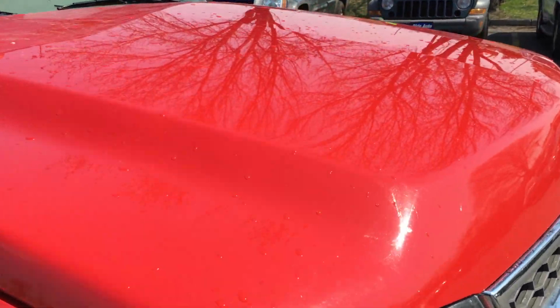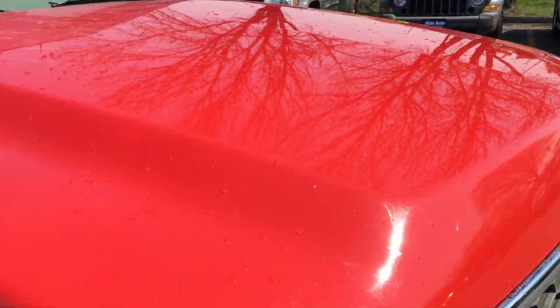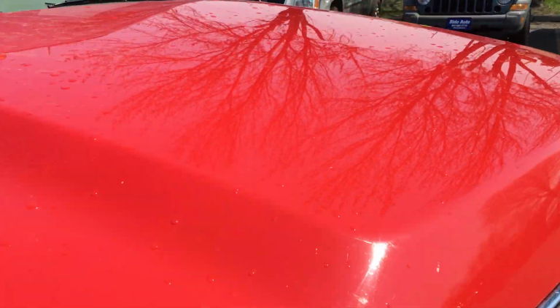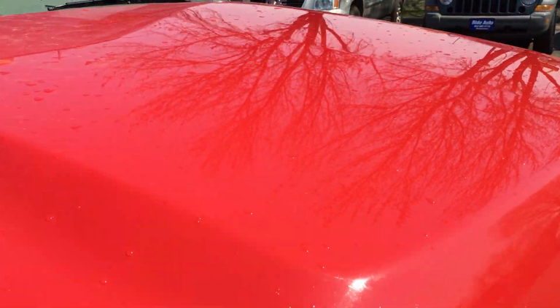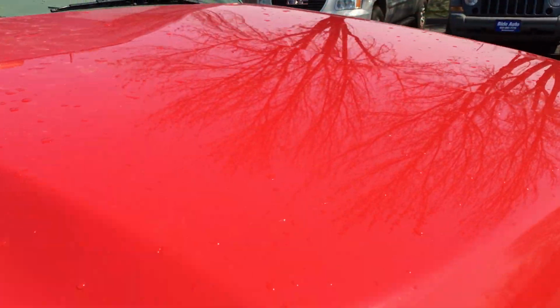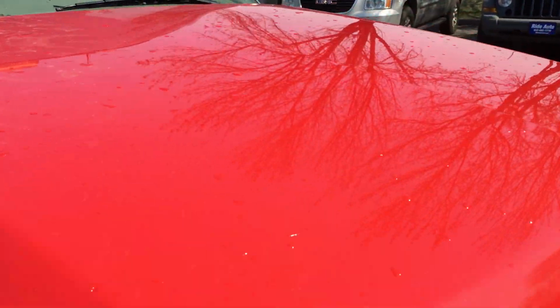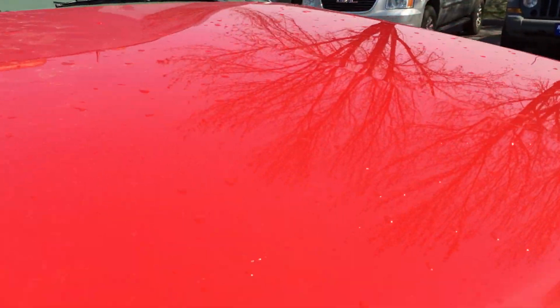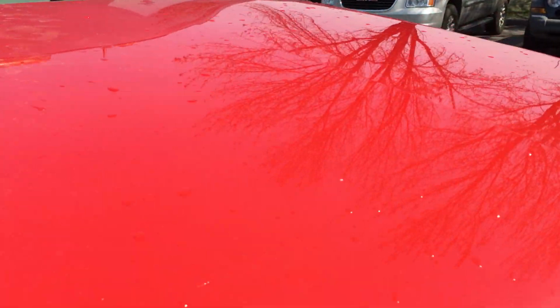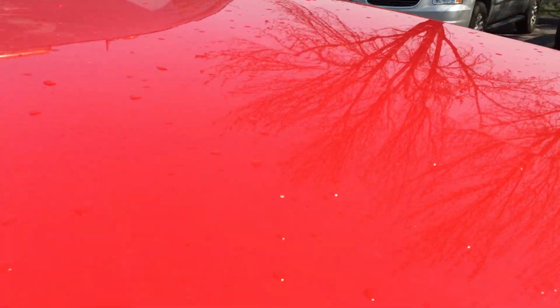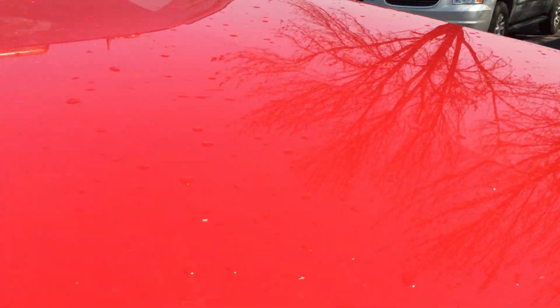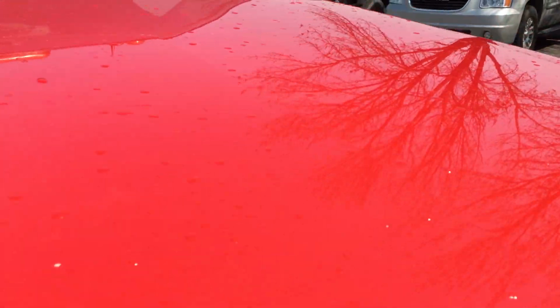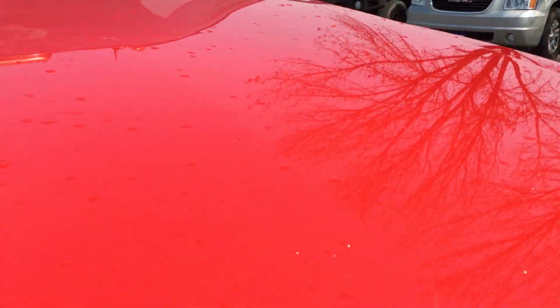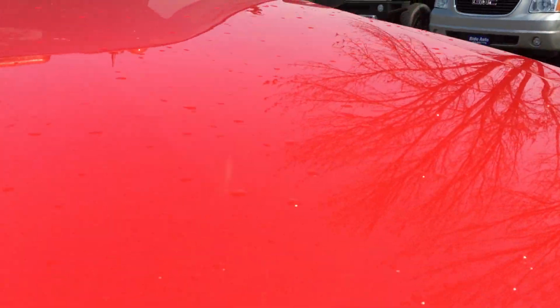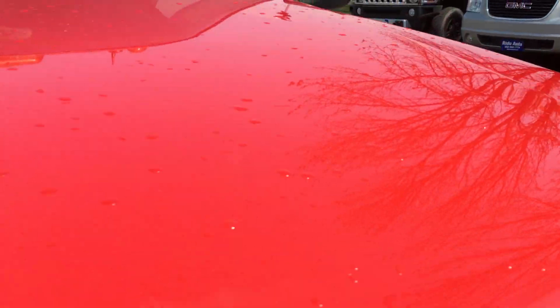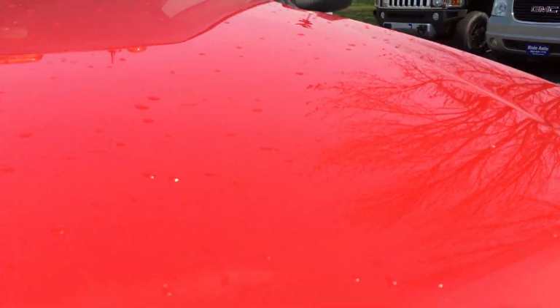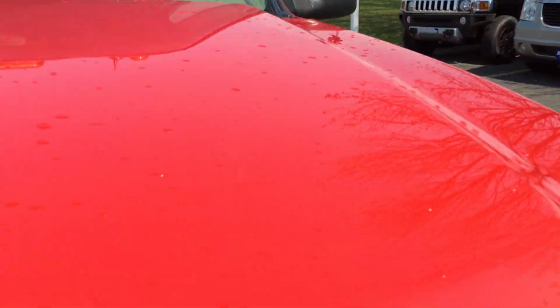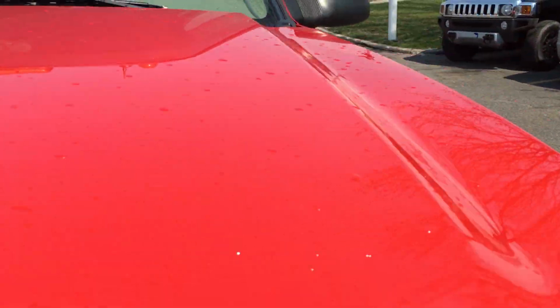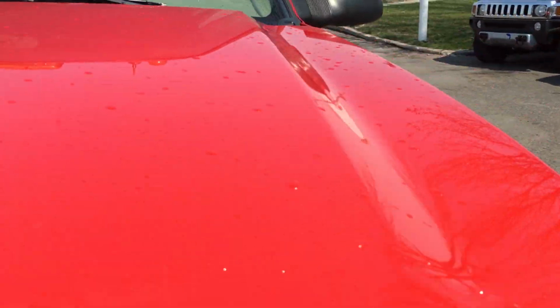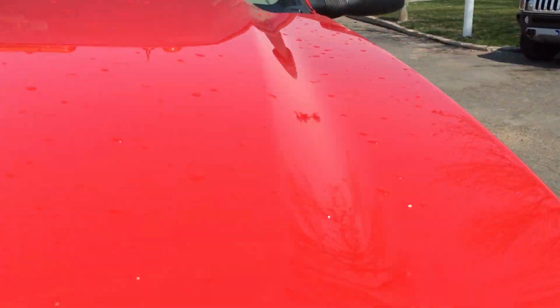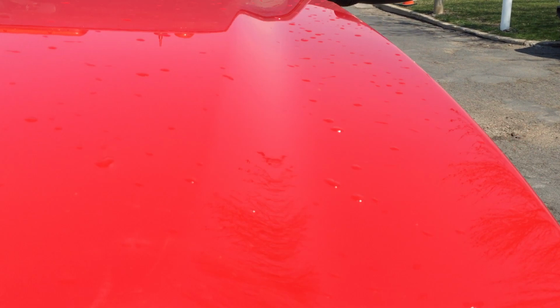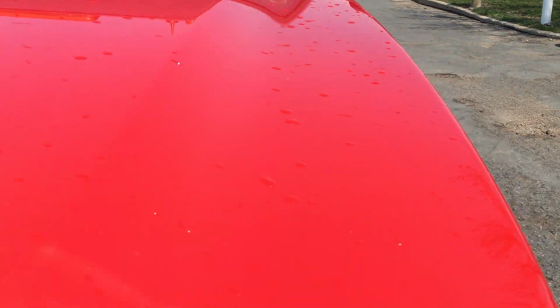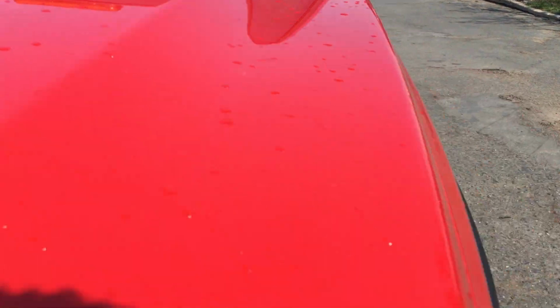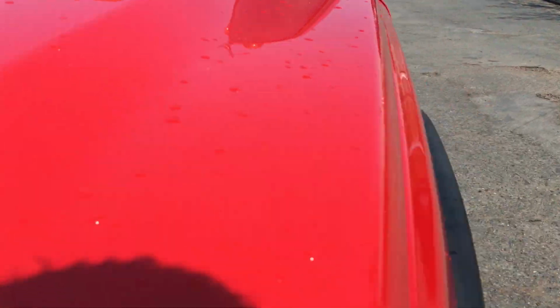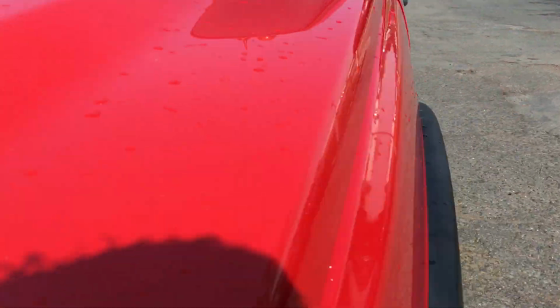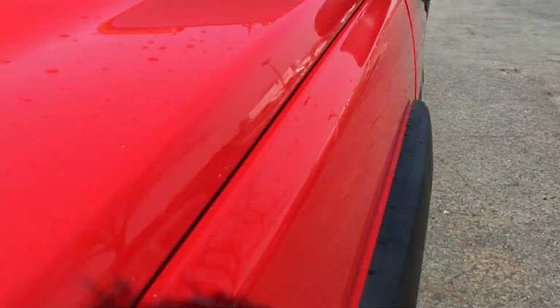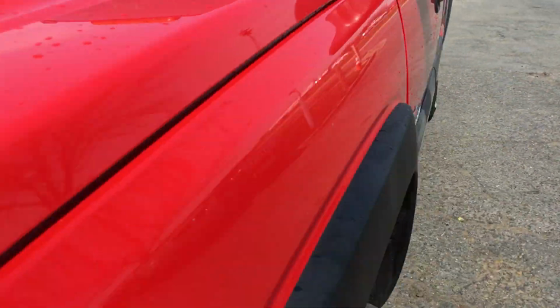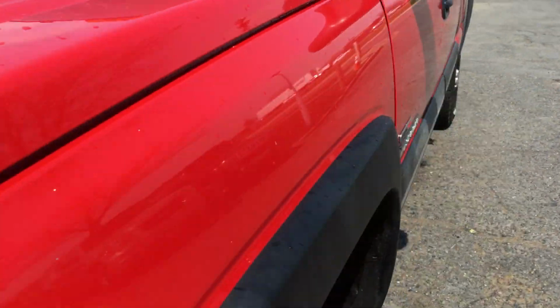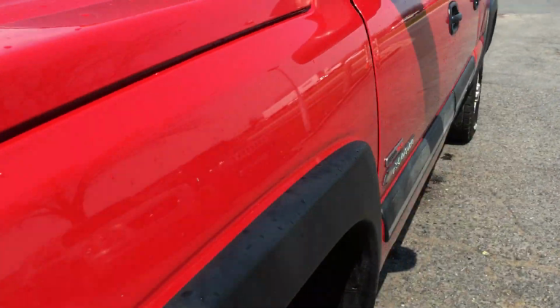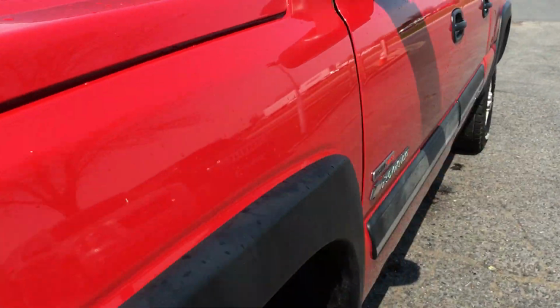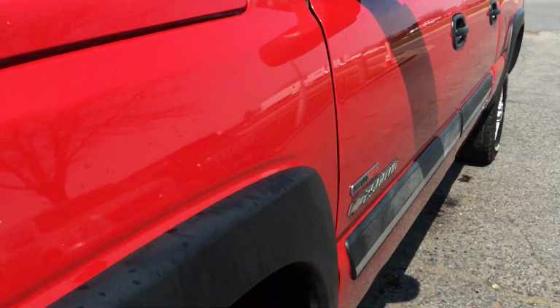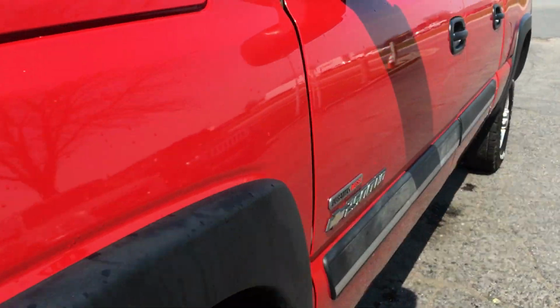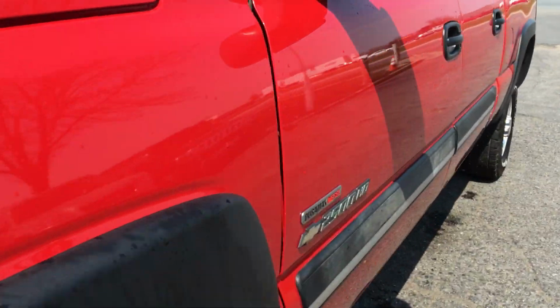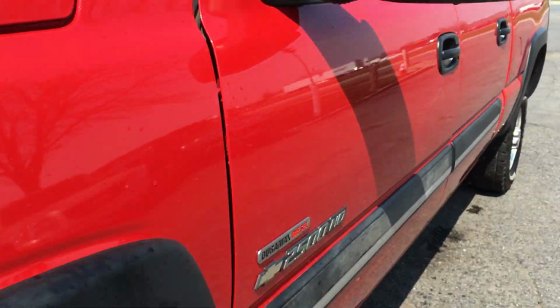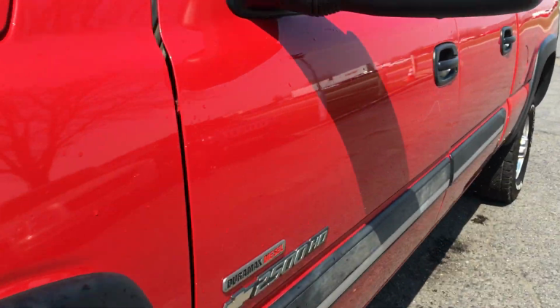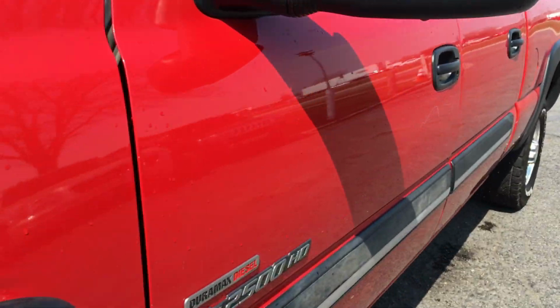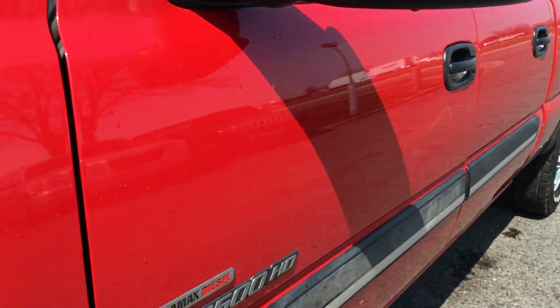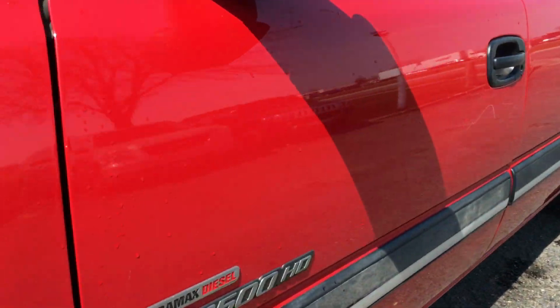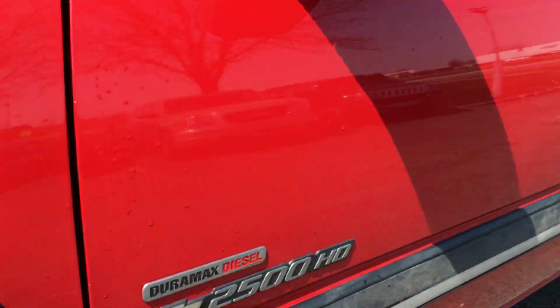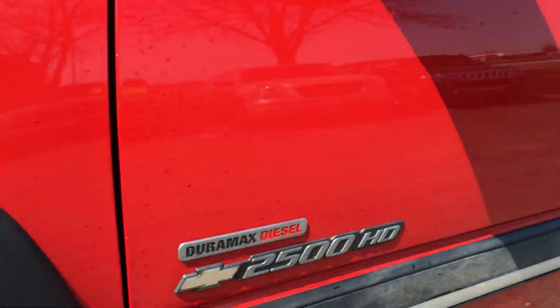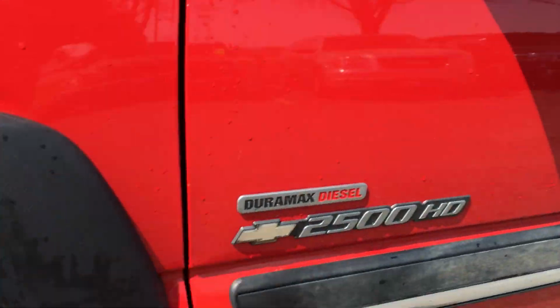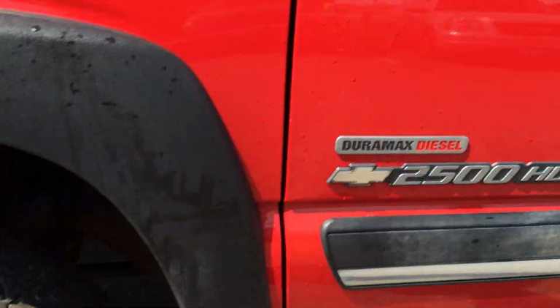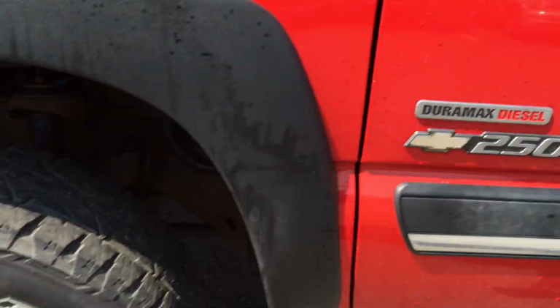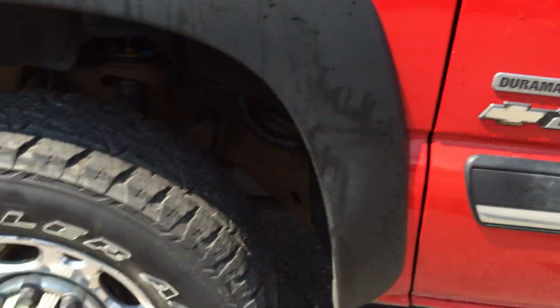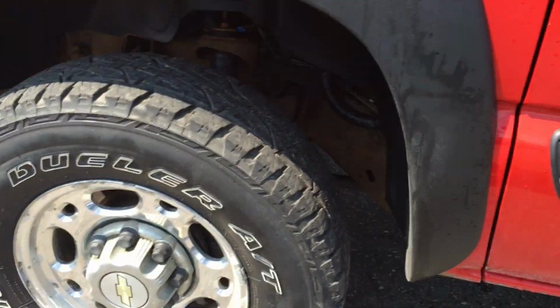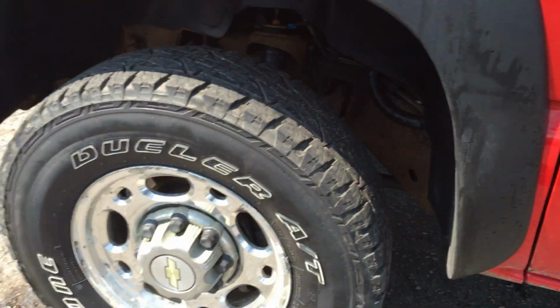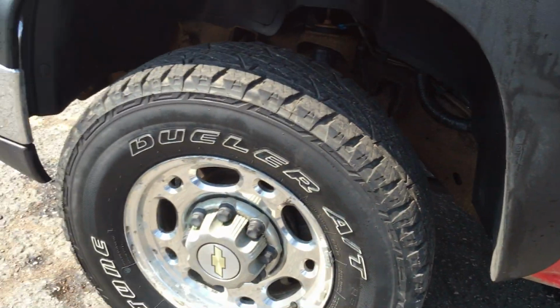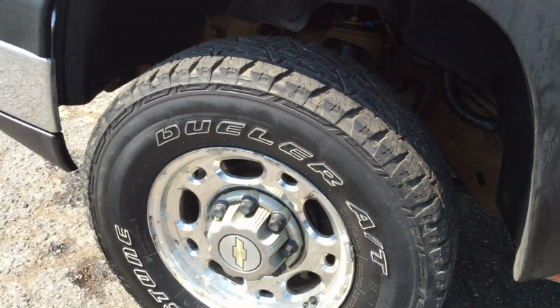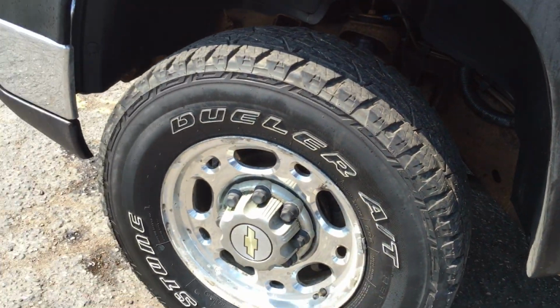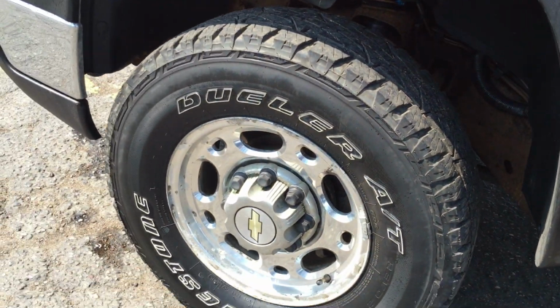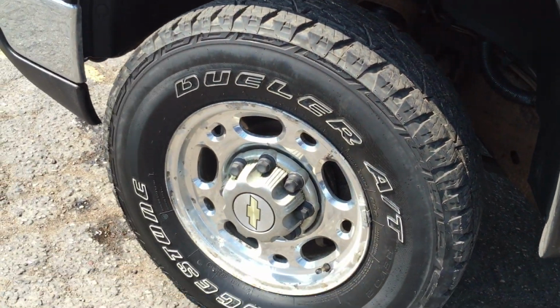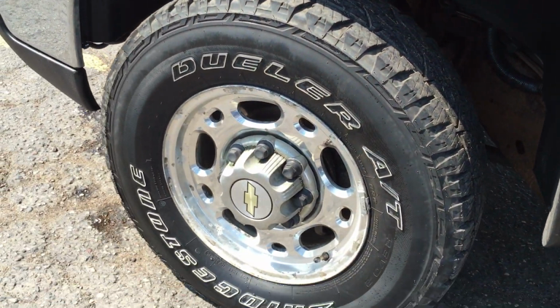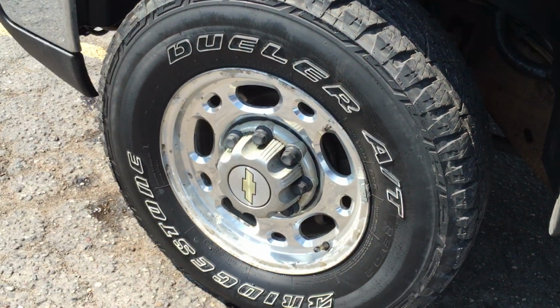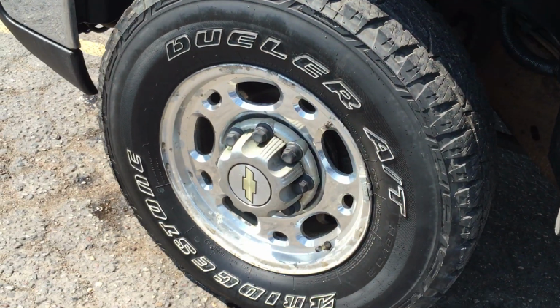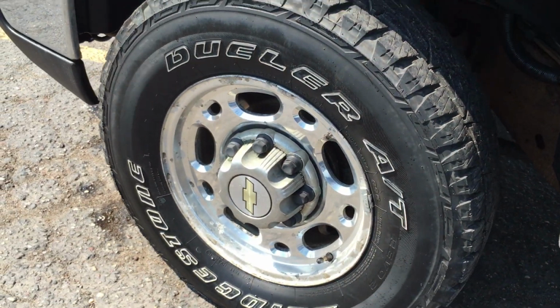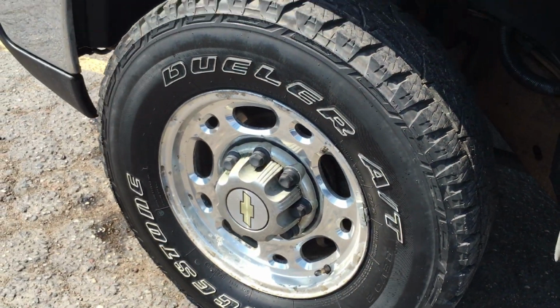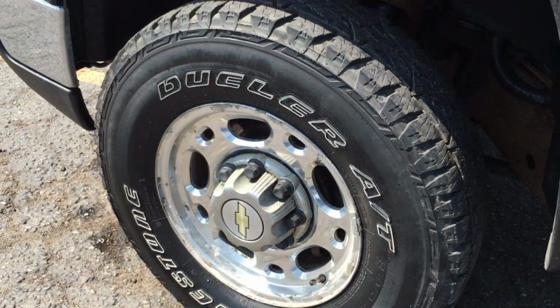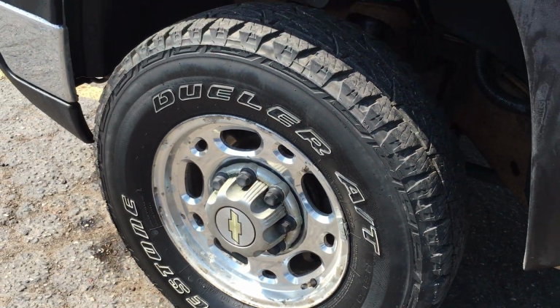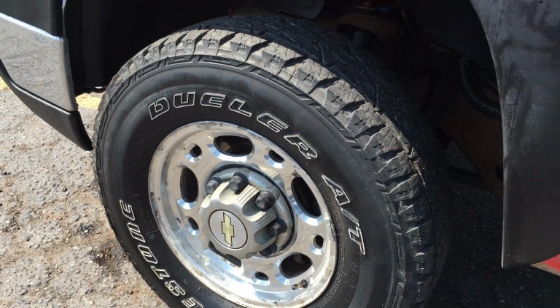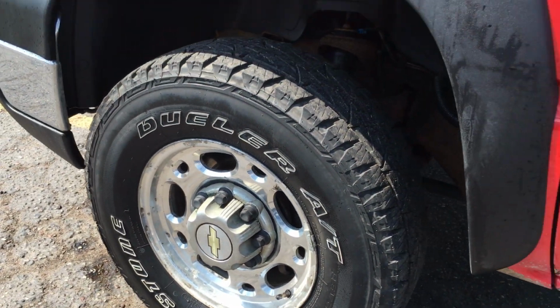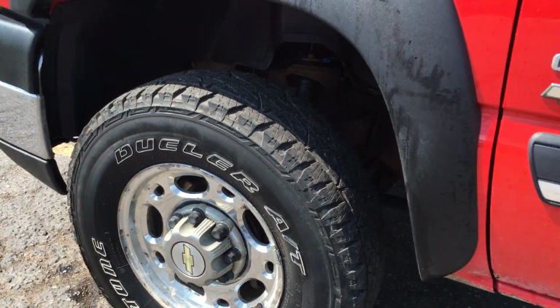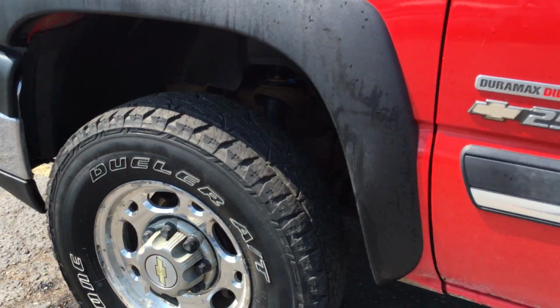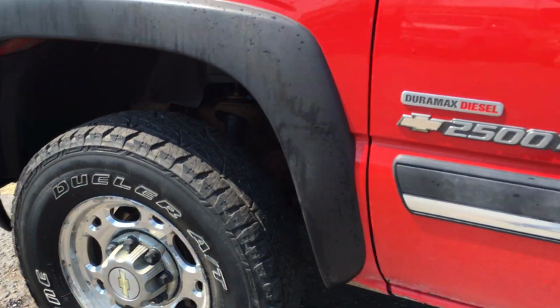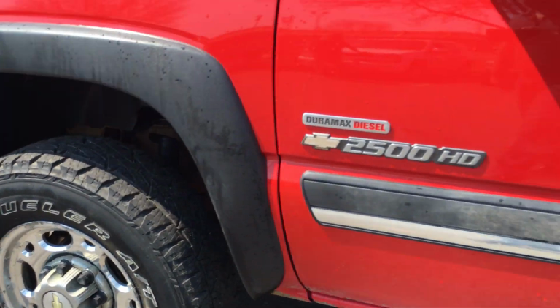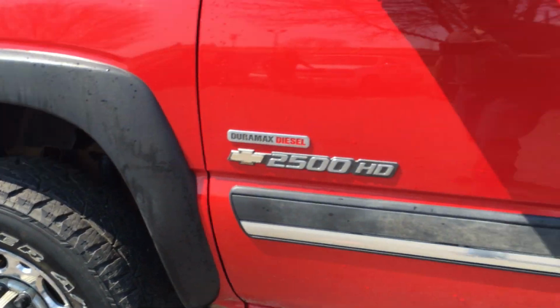There's absolutely no hail on this vehicle and the body's in remarkable condition. It has nice ELO Bridgestone dualer tires.